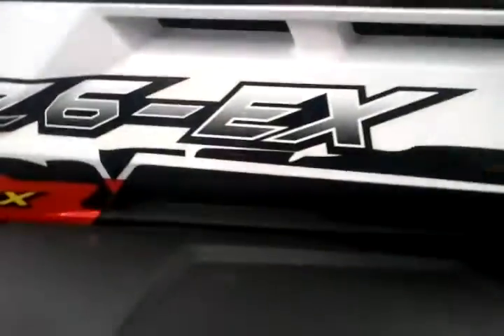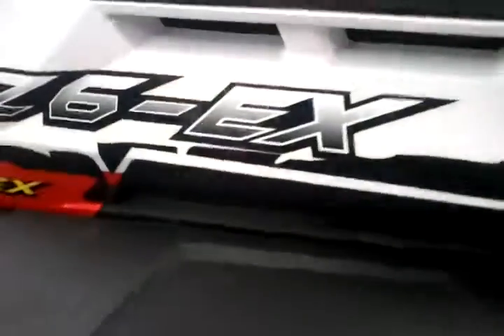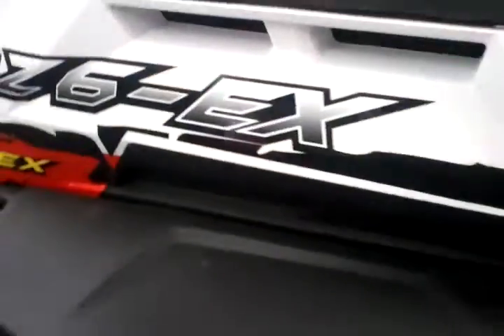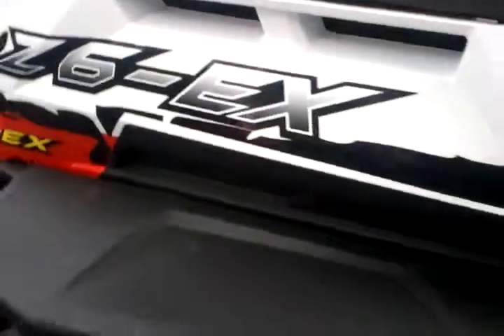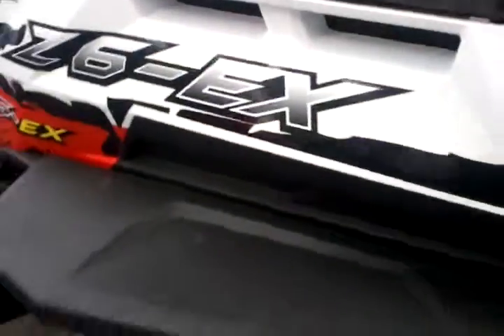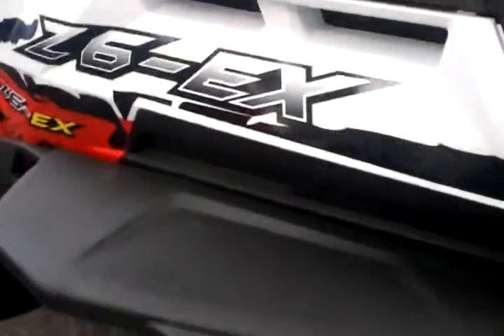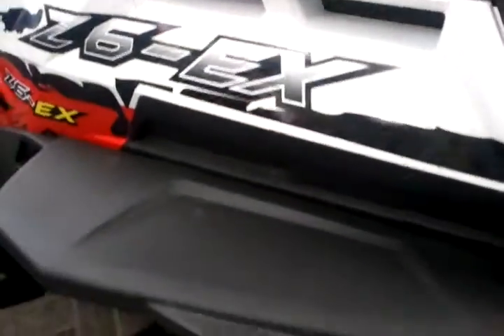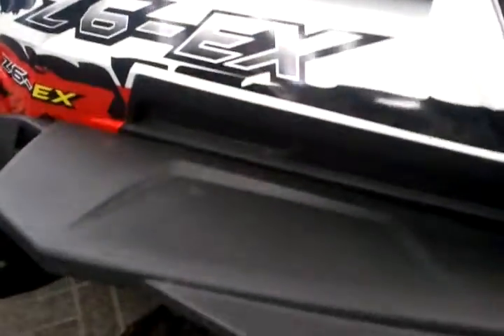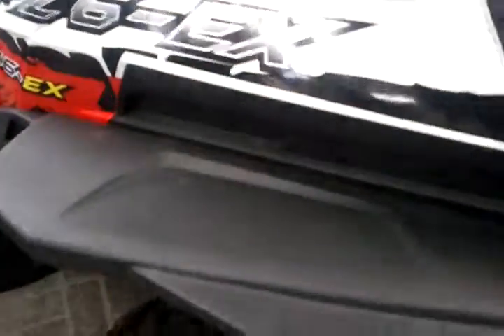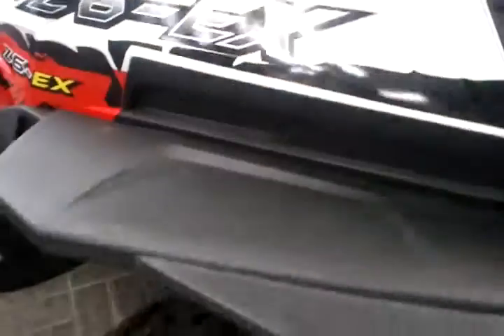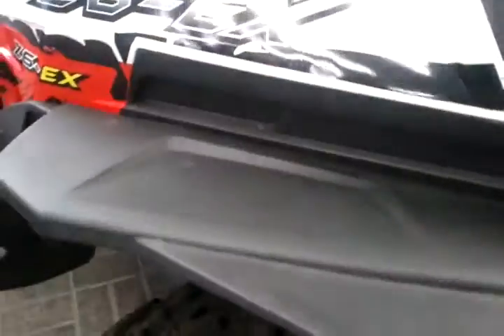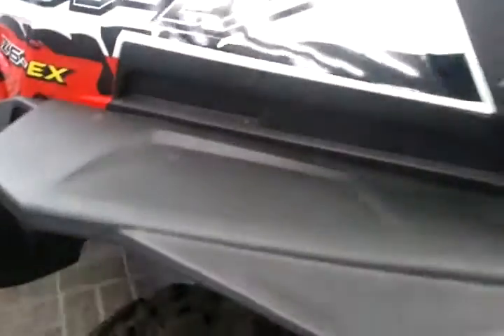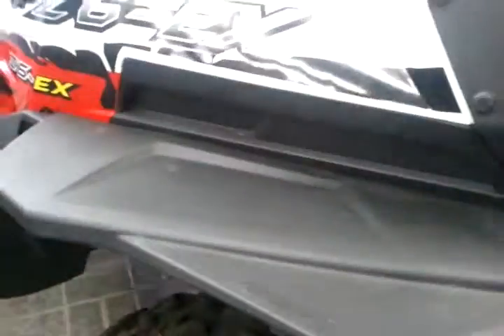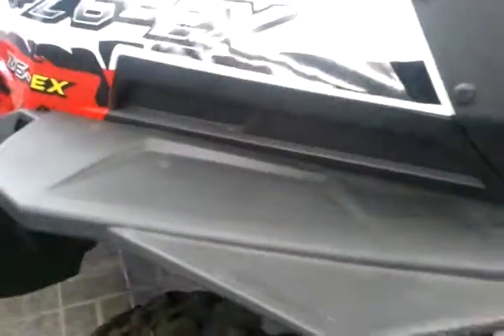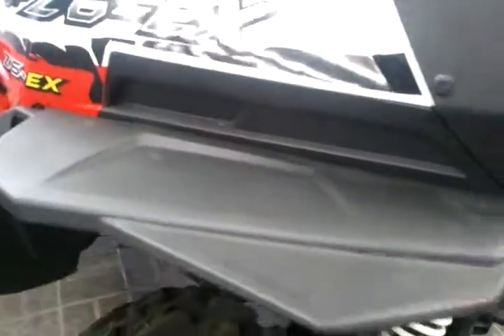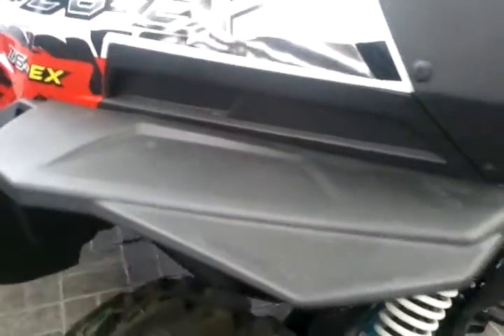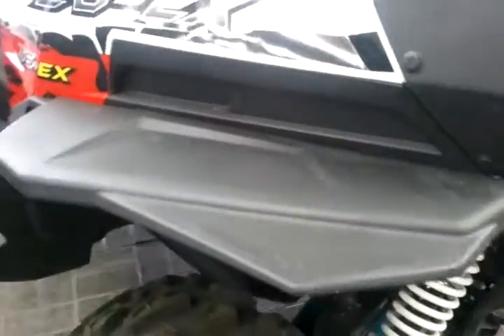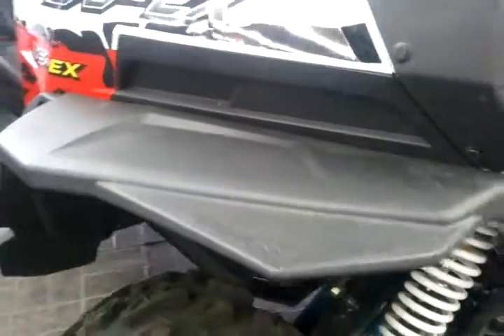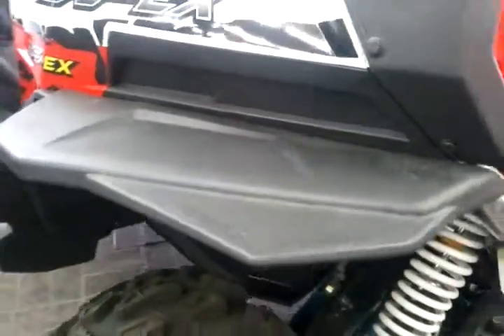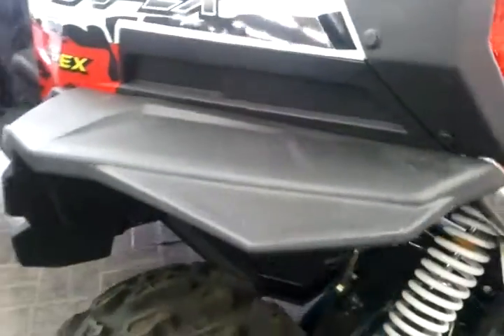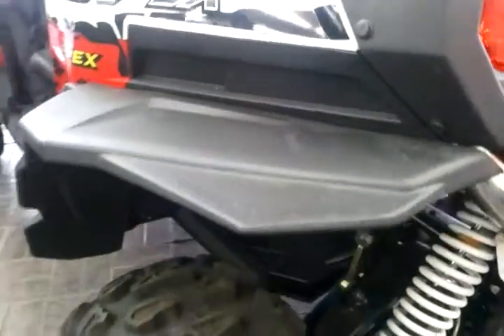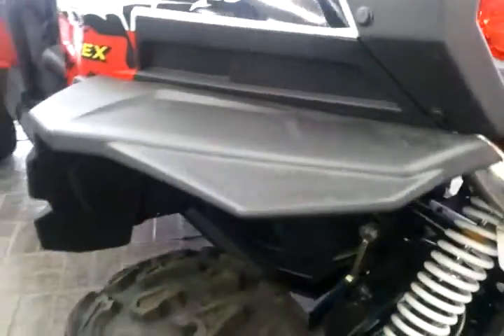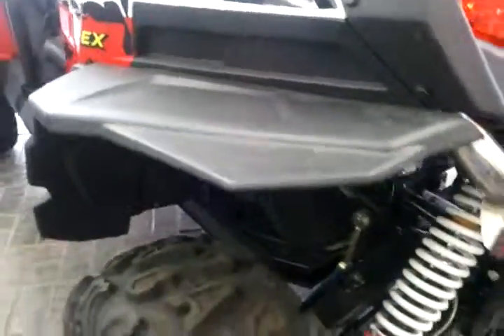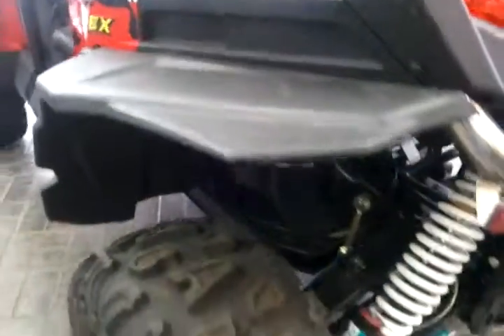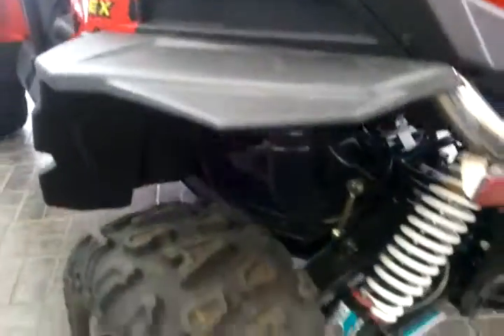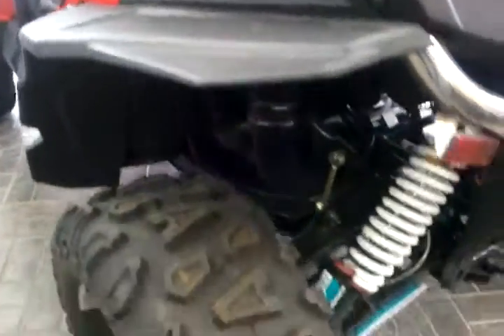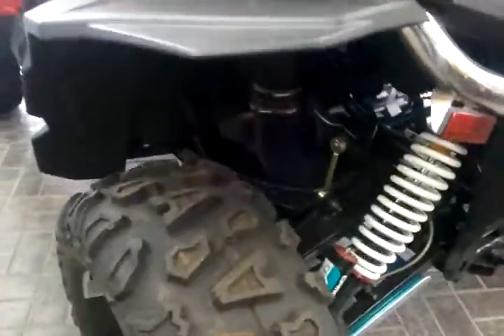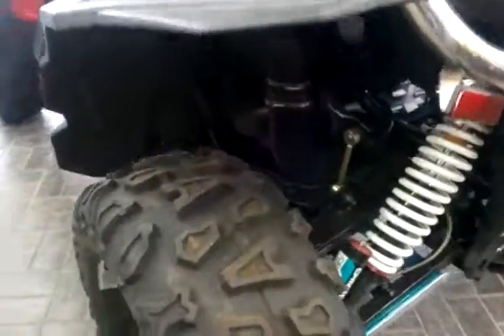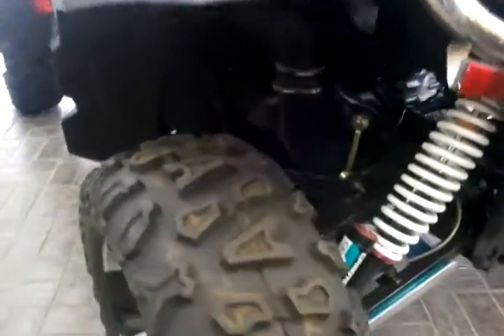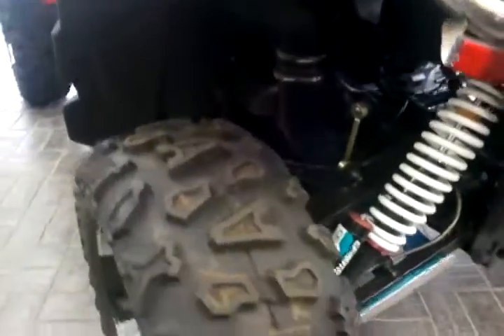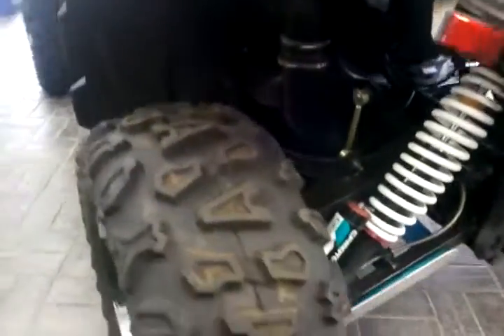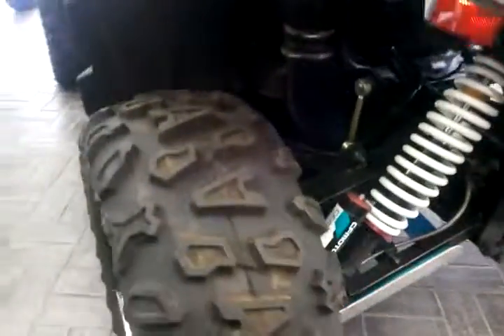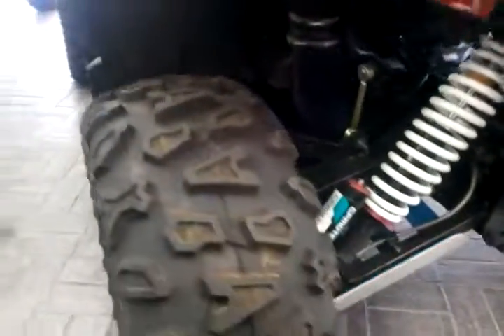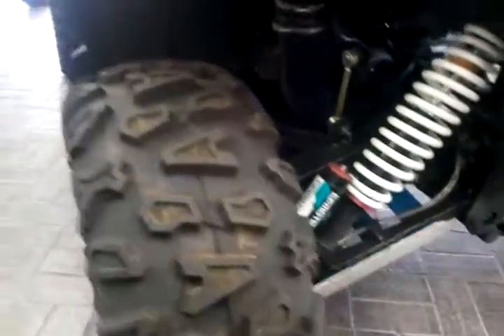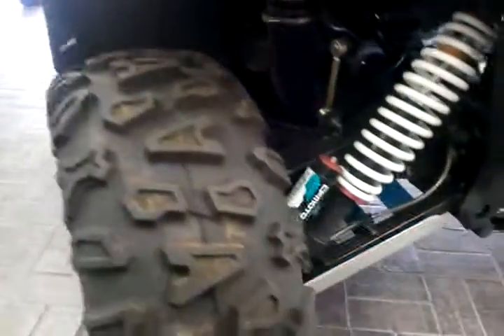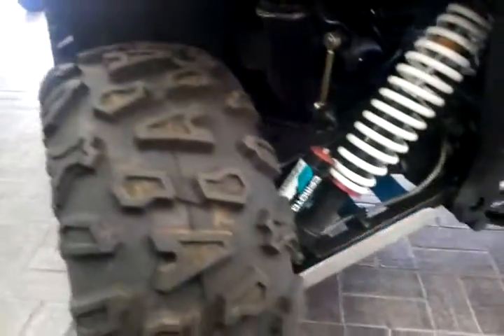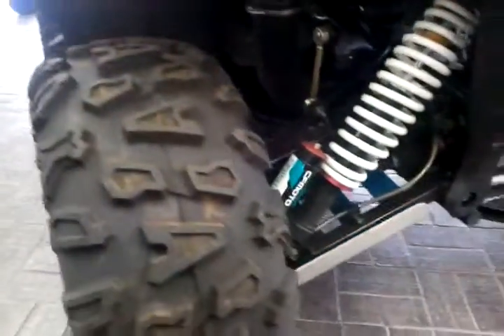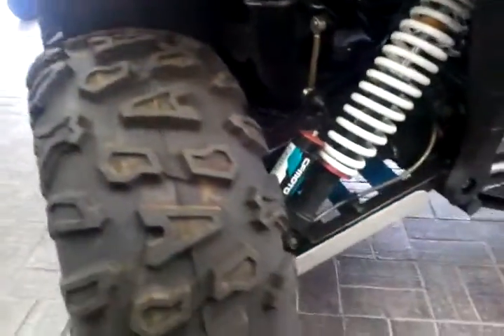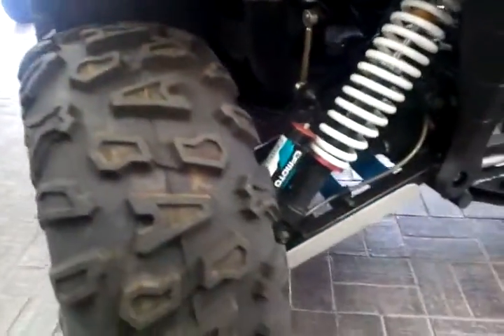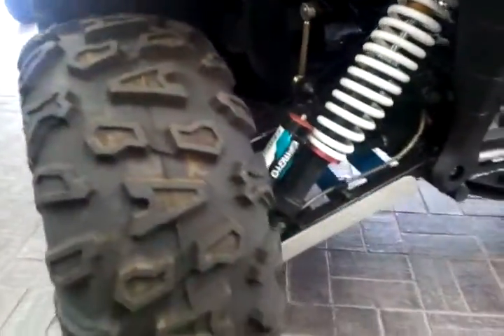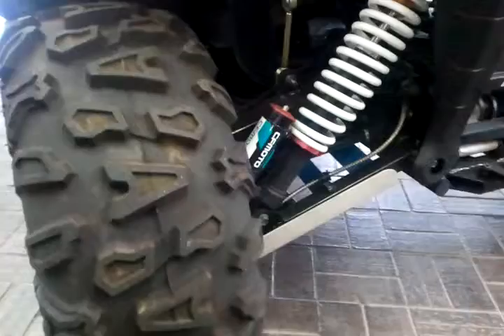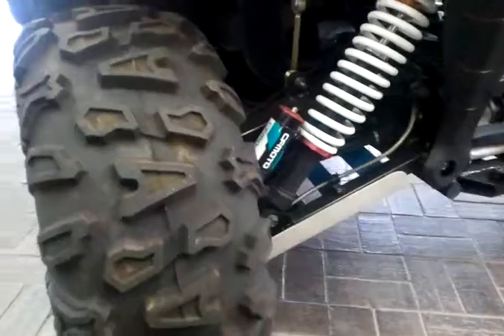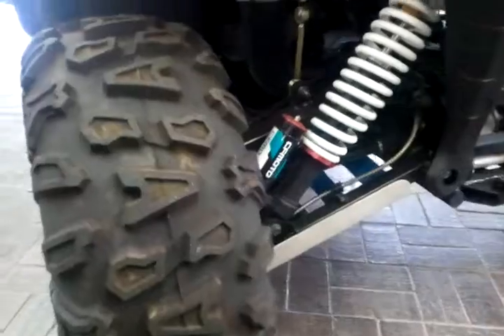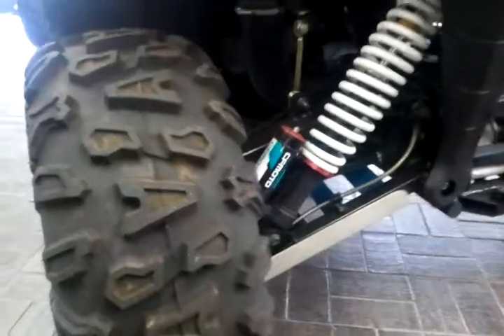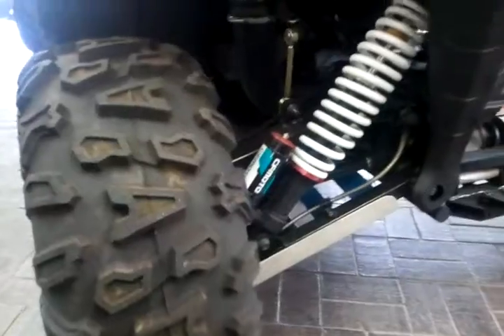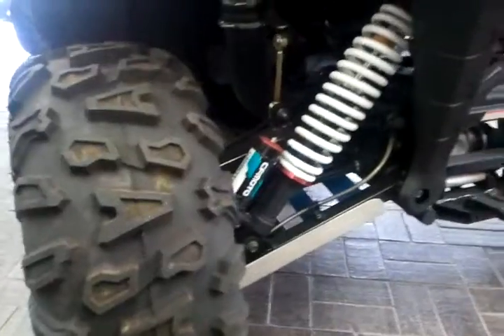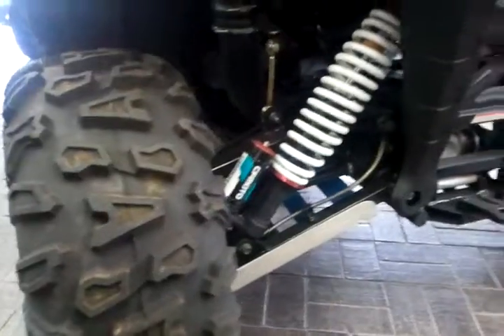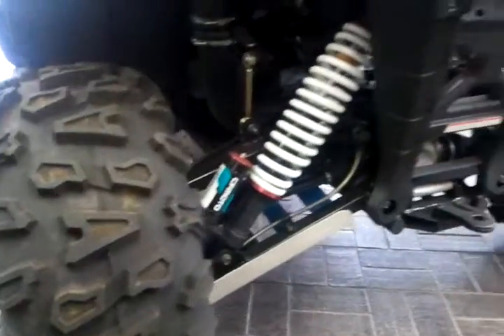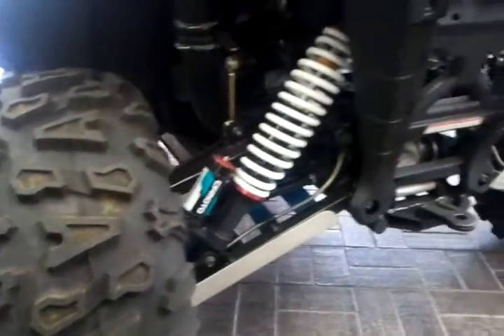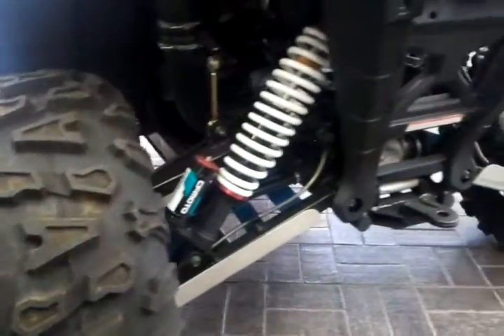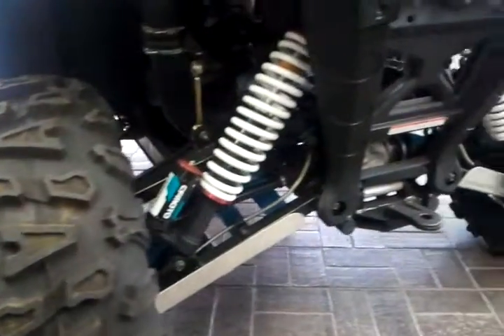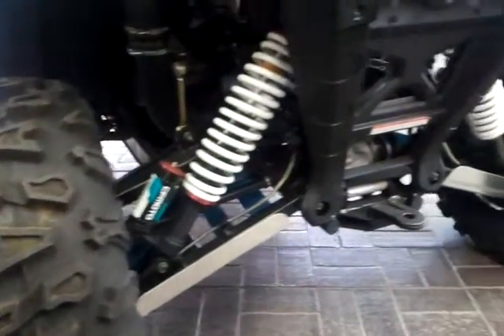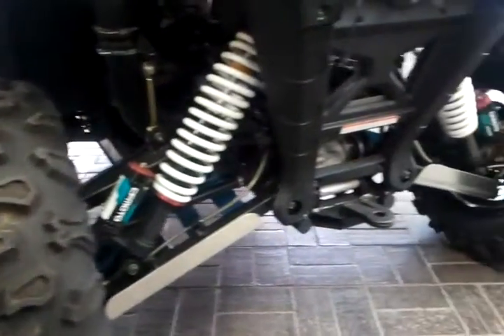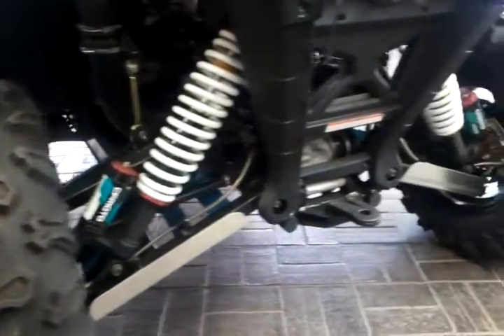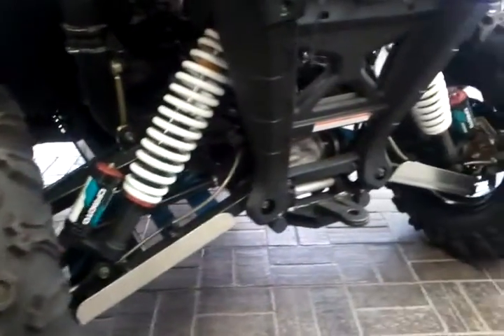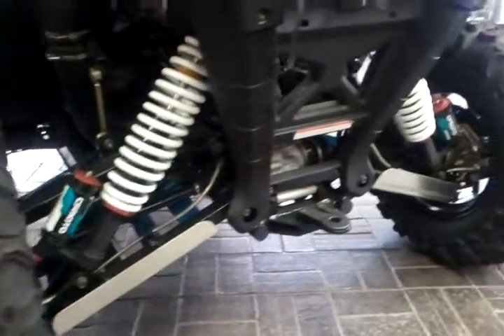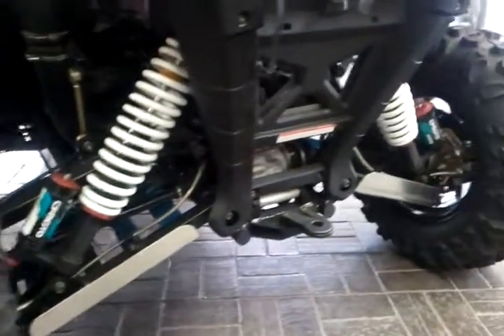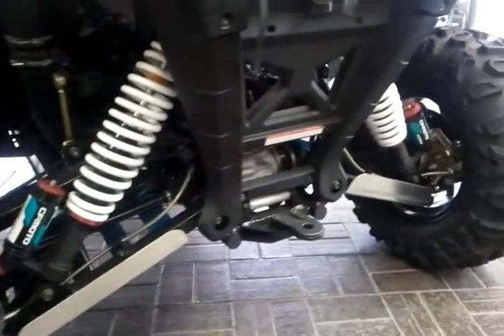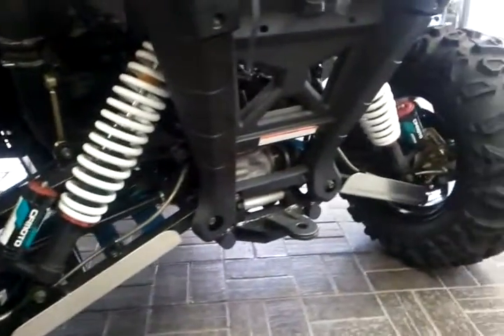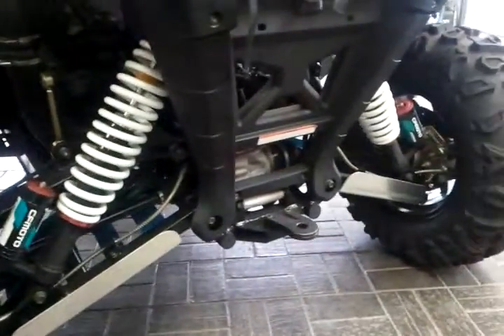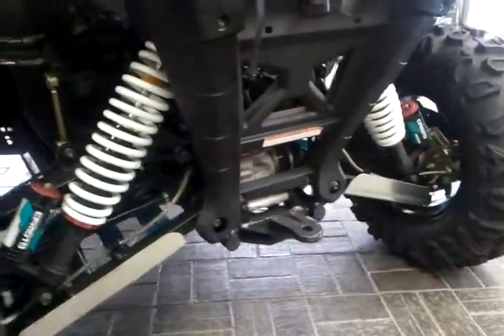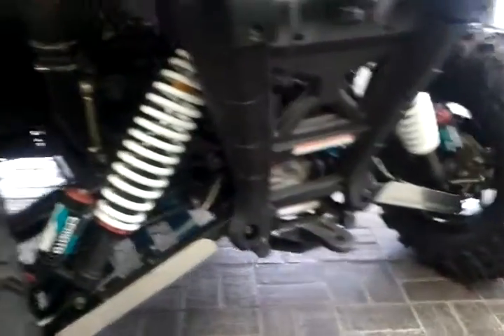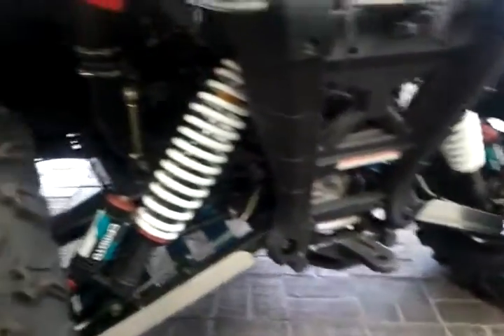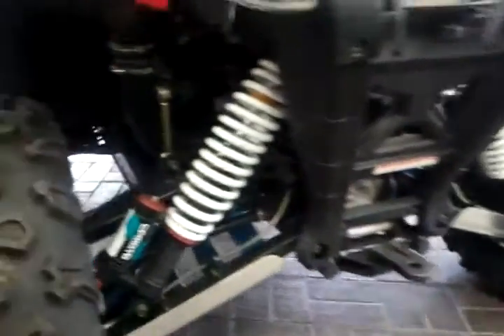The EX has the wider flares on the back because it is wider overall. There's your hitch.